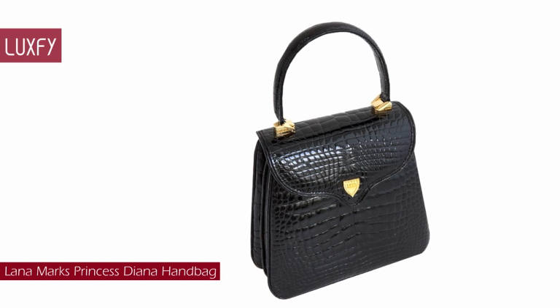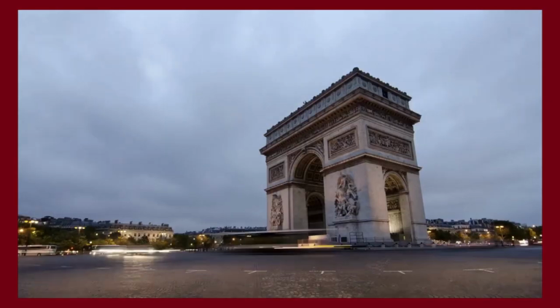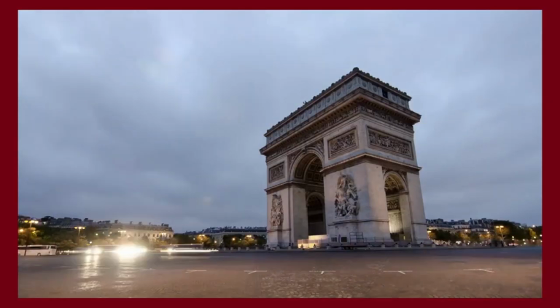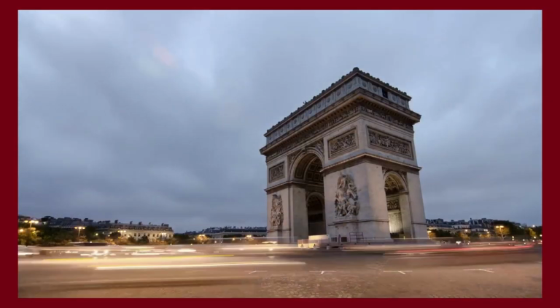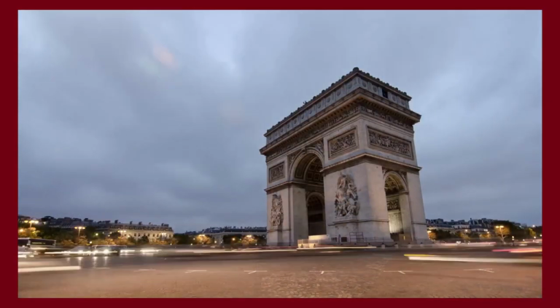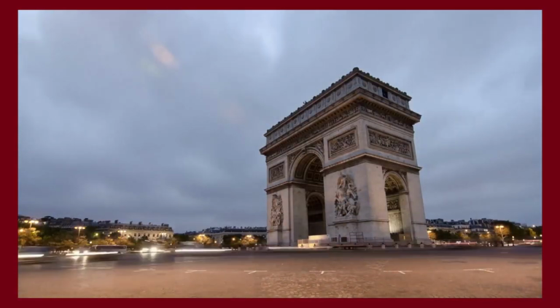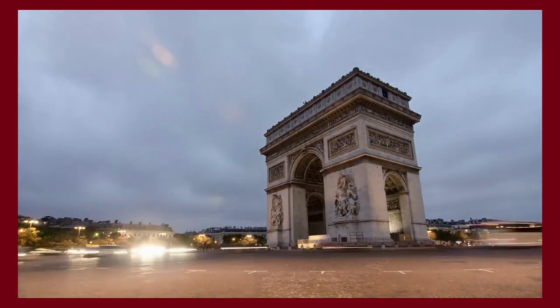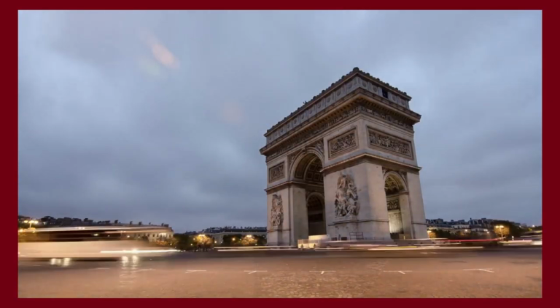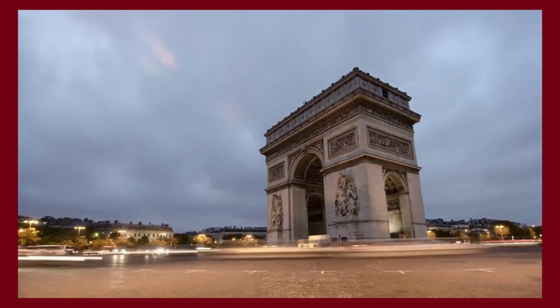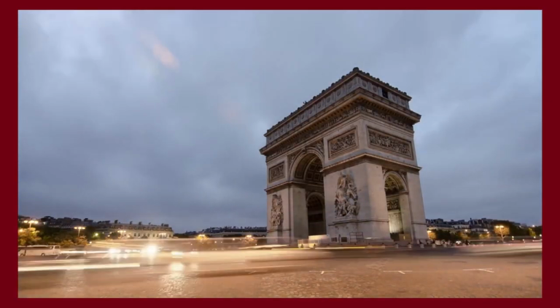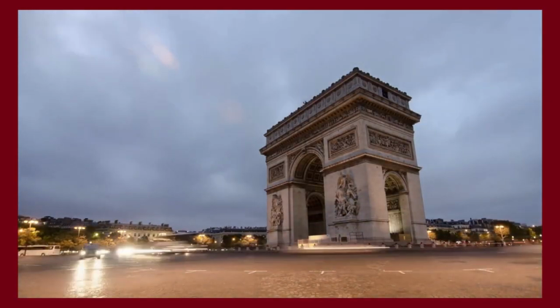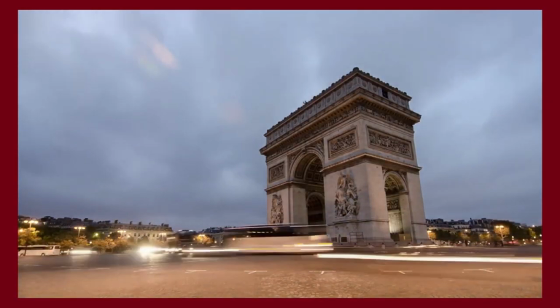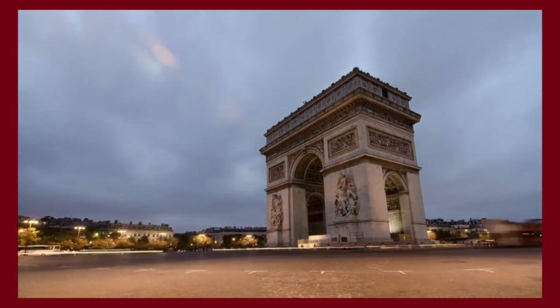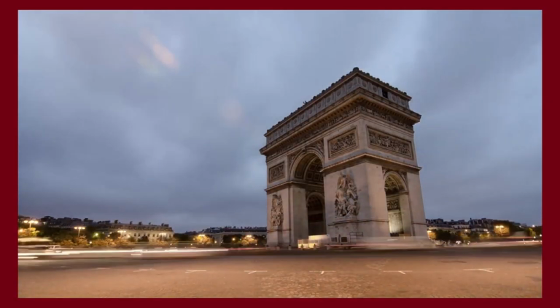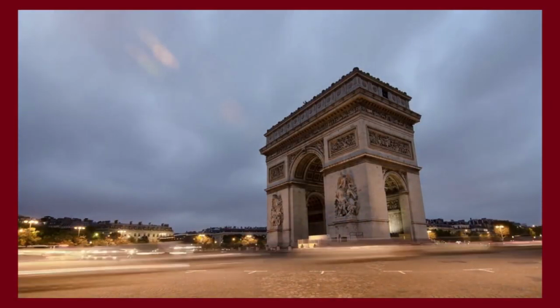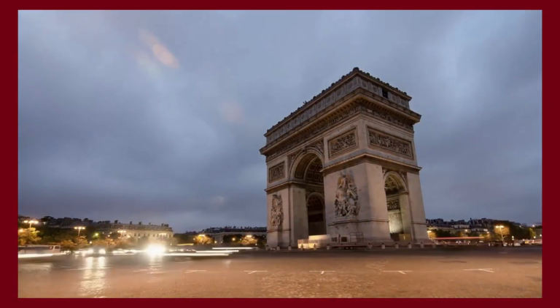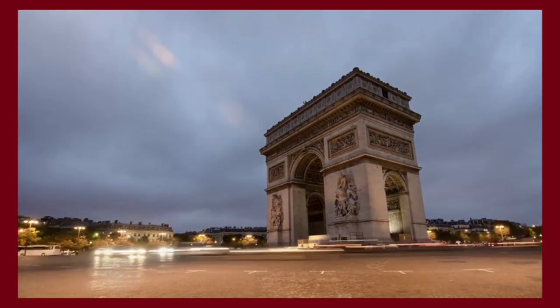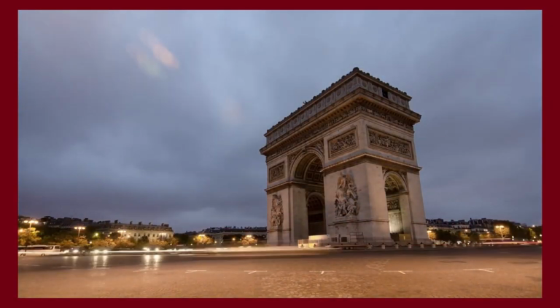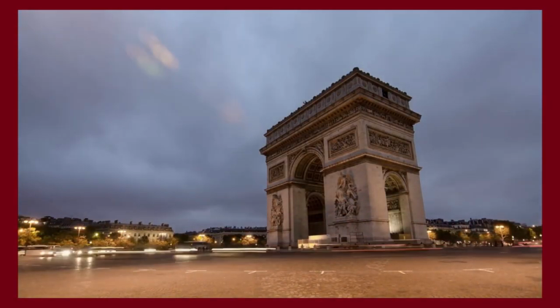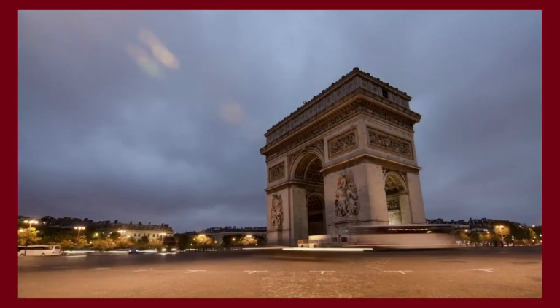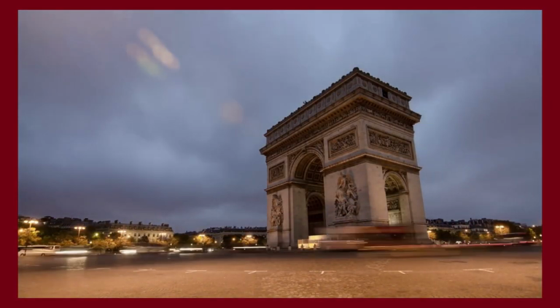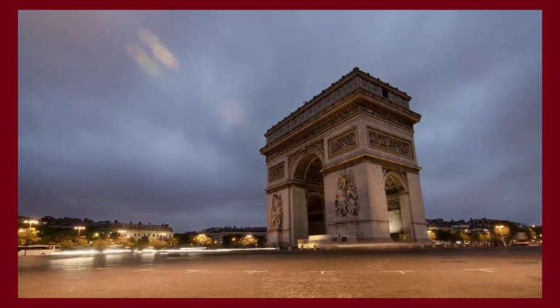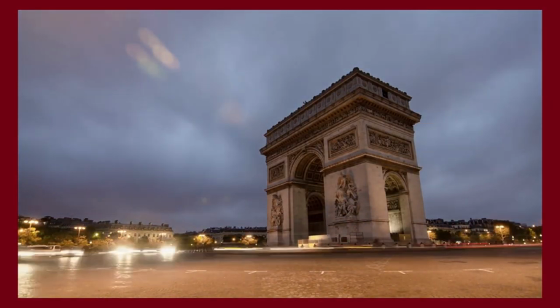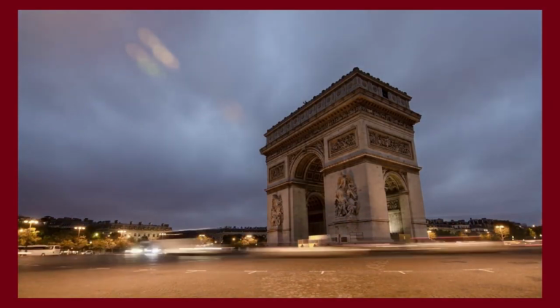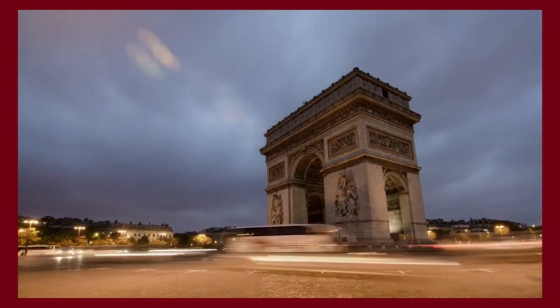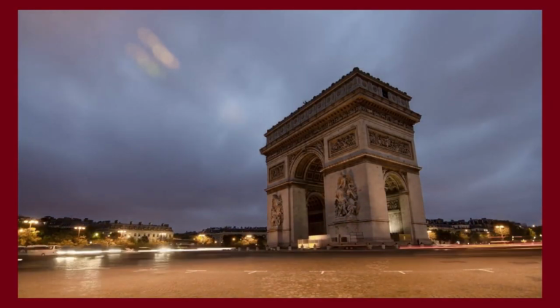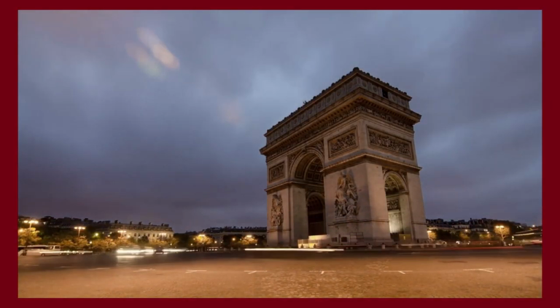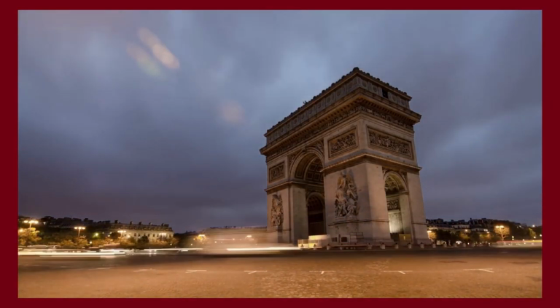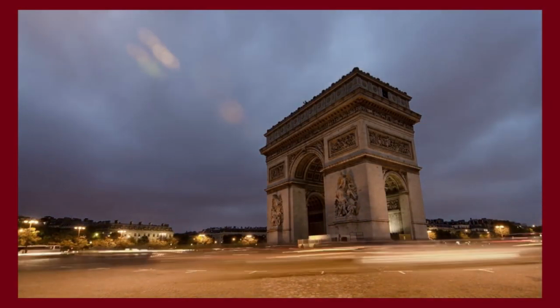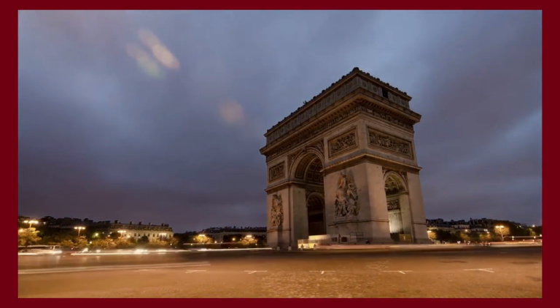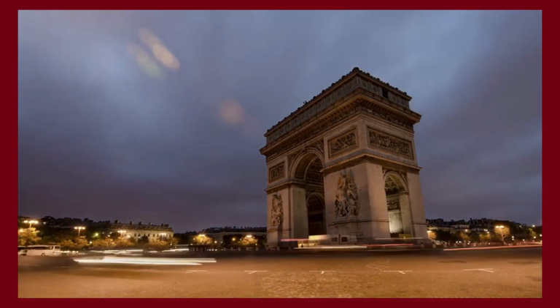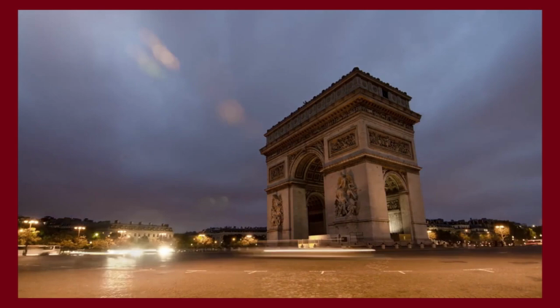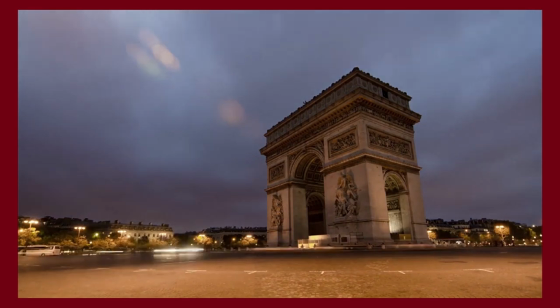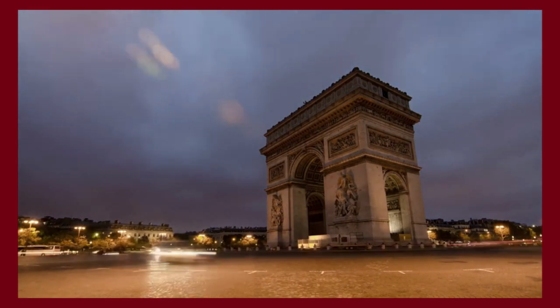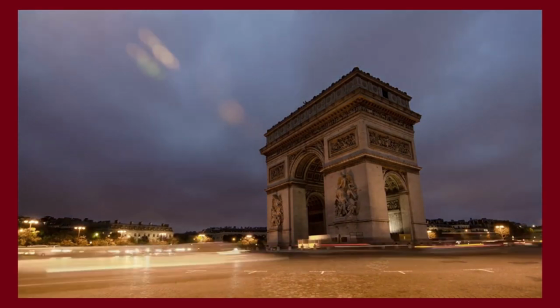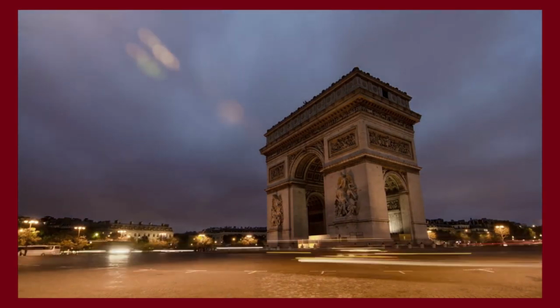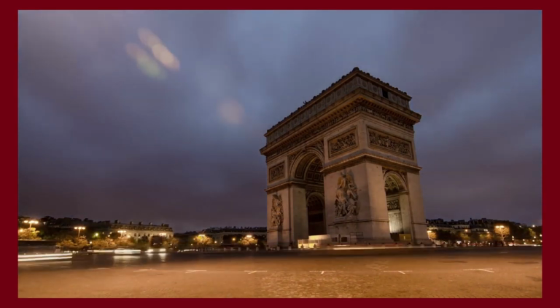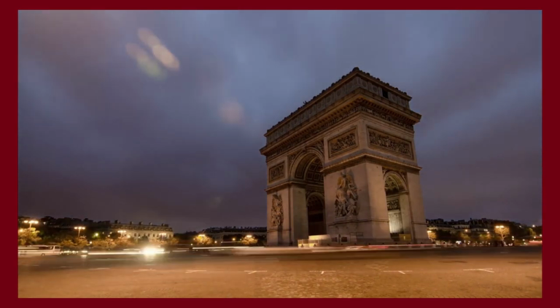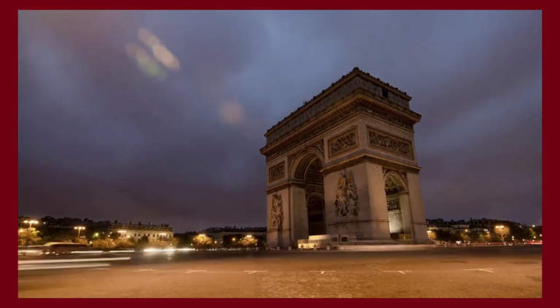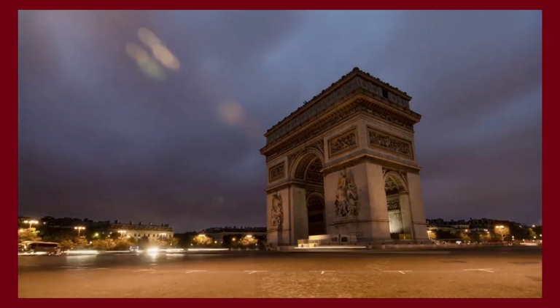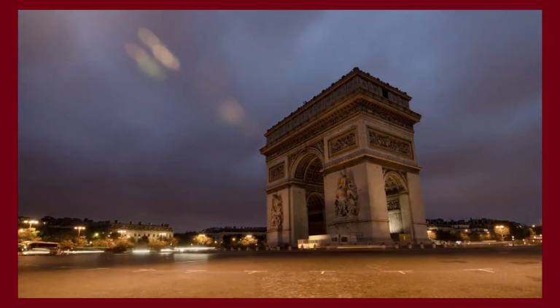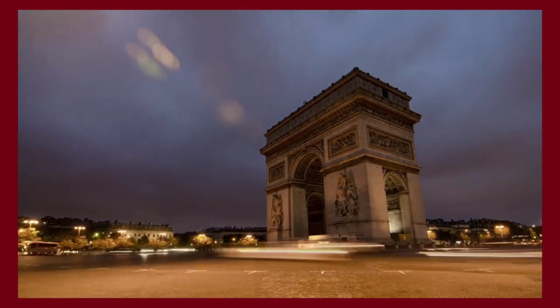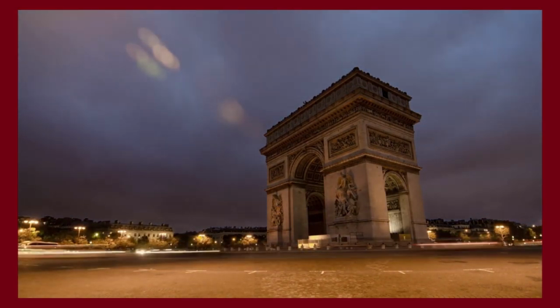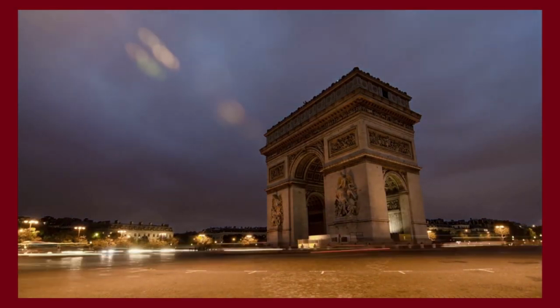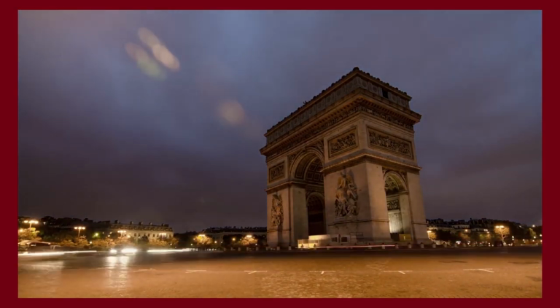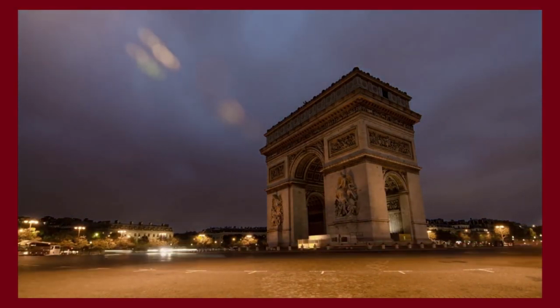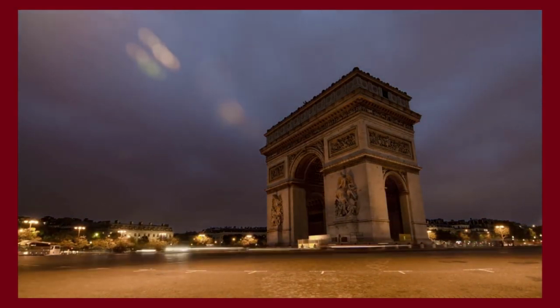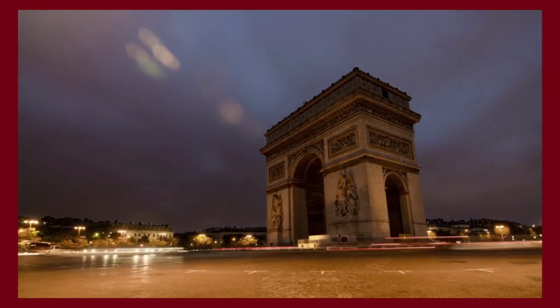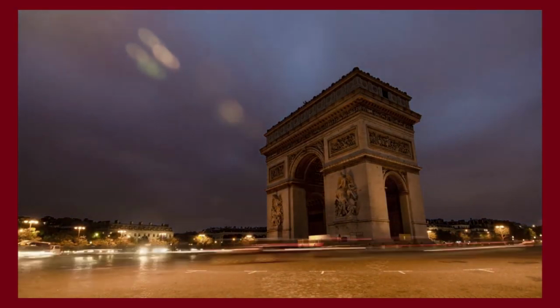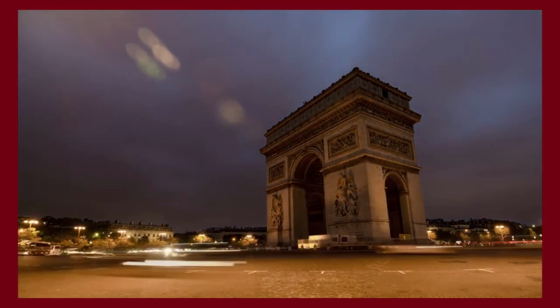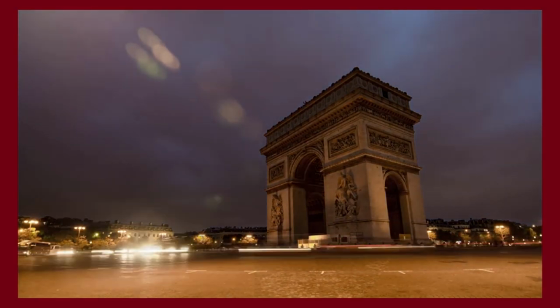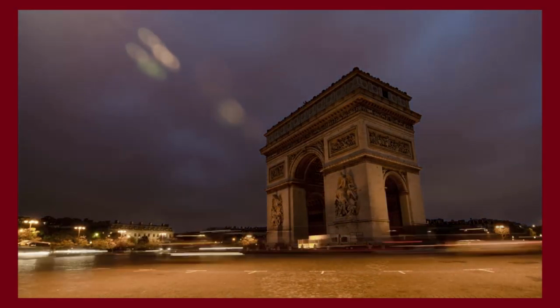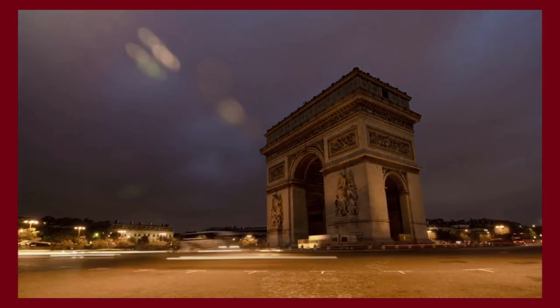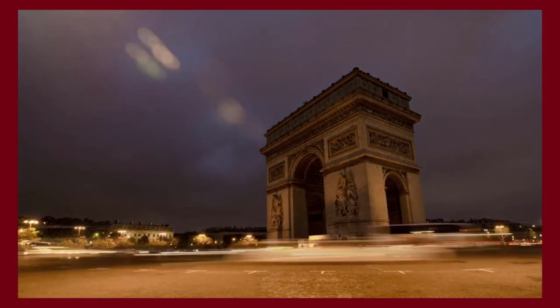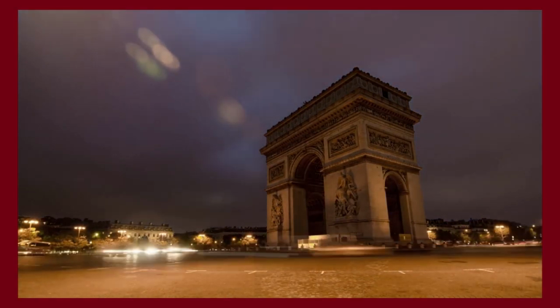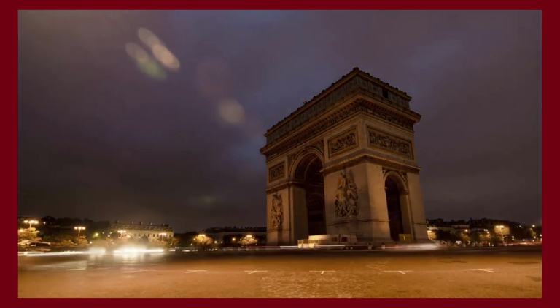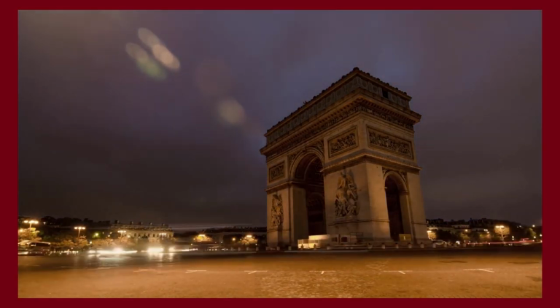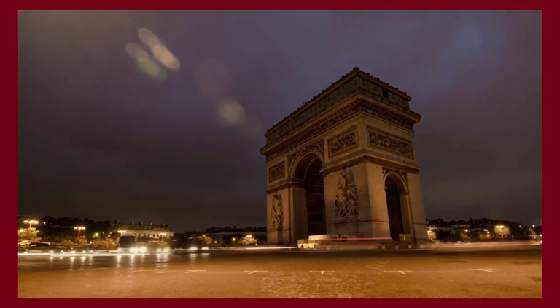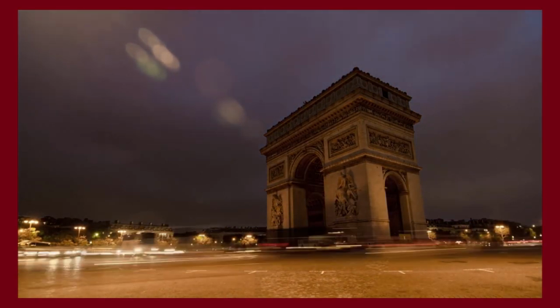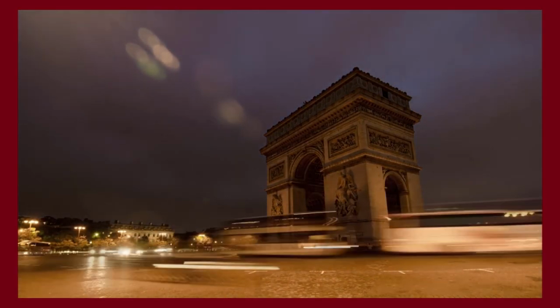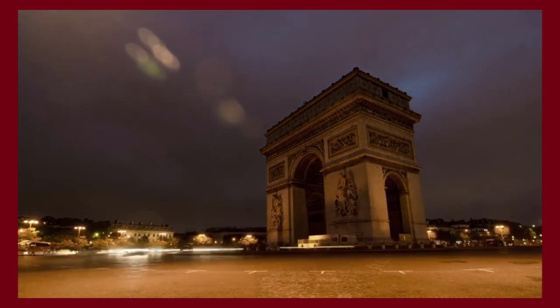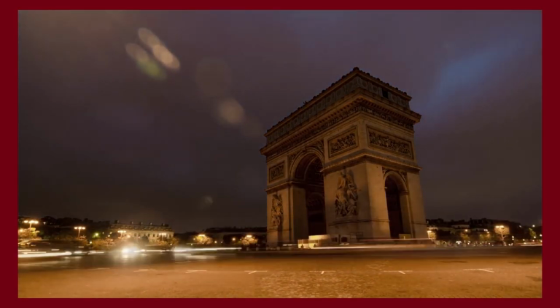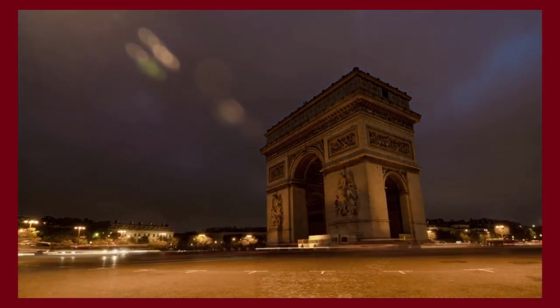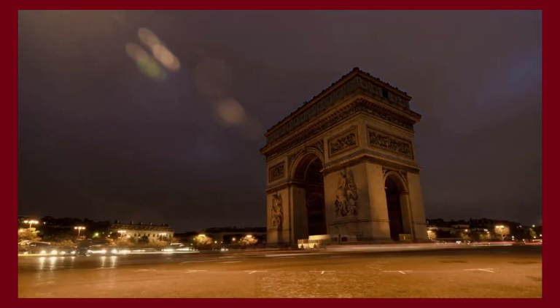Thank you for spending some time with us. Make sure to like and subscribe so you never miss a video — we'll provide you the best content about fashion, travel, and luxury living. See you soon!